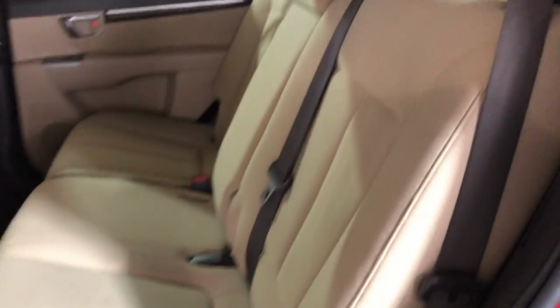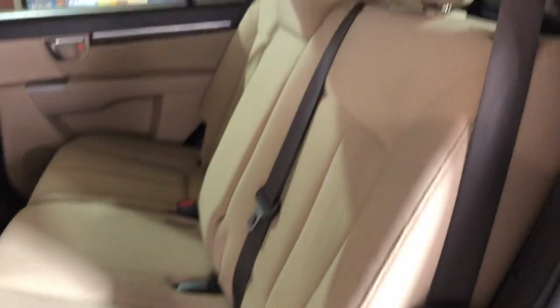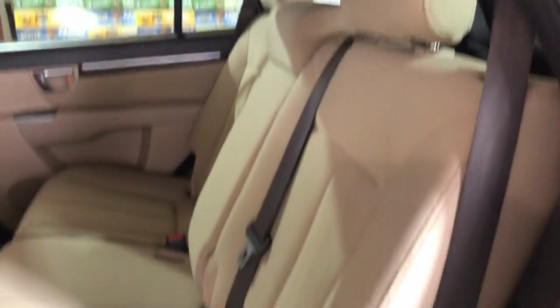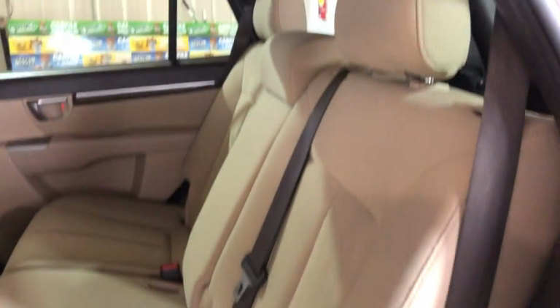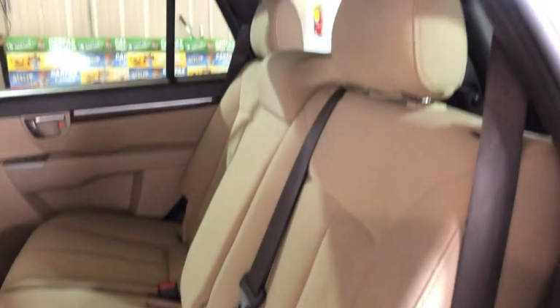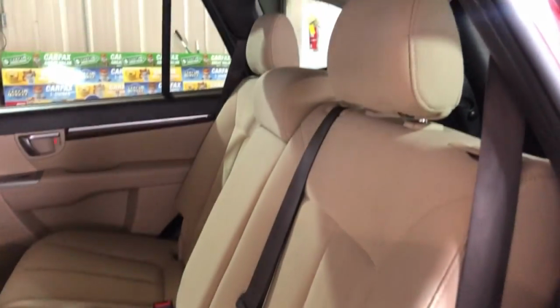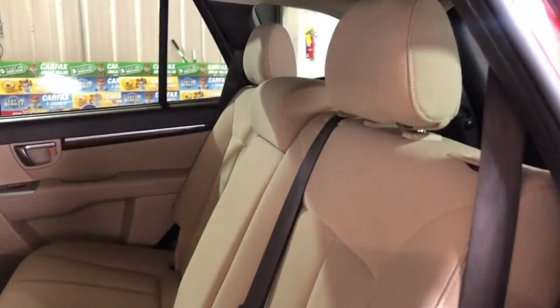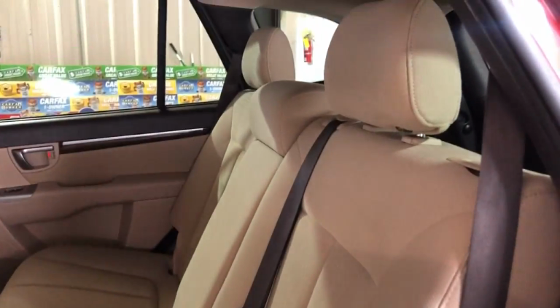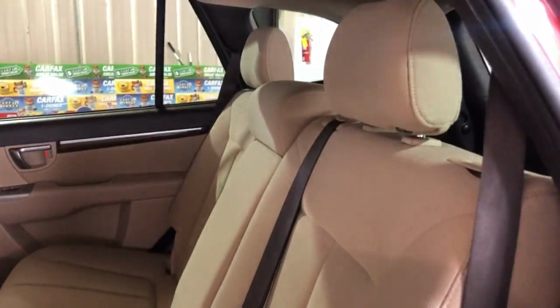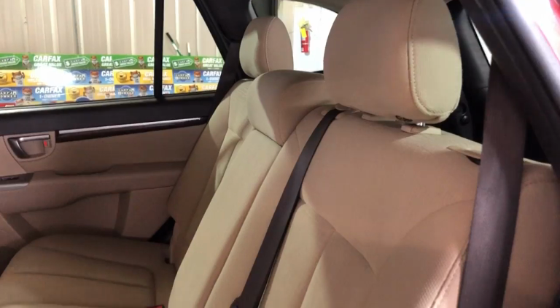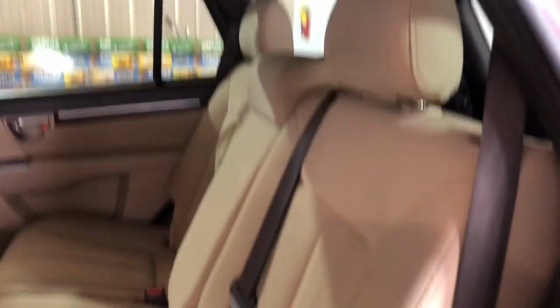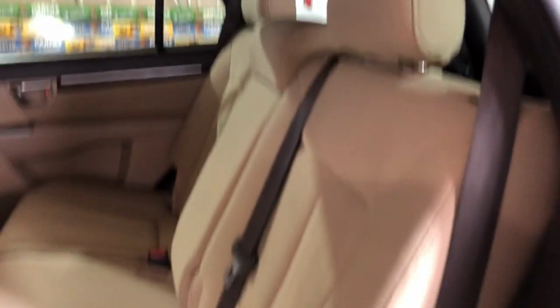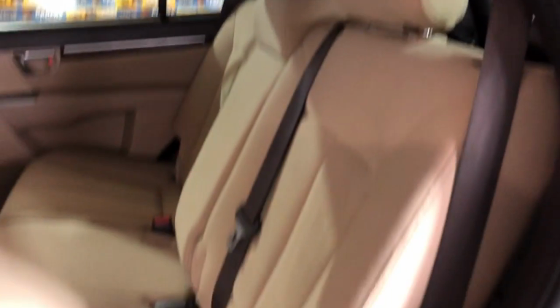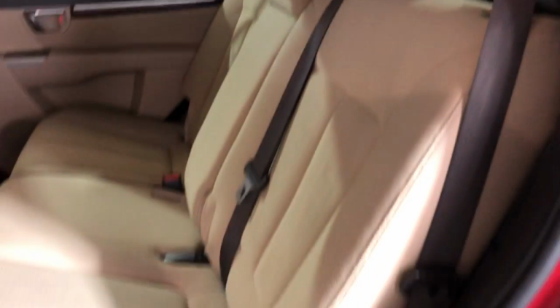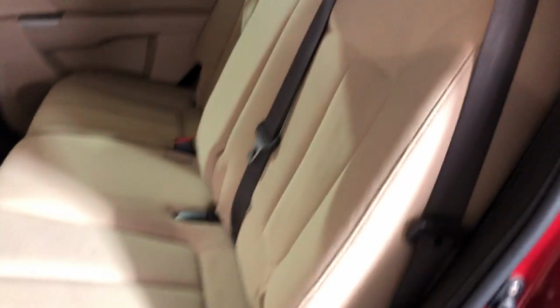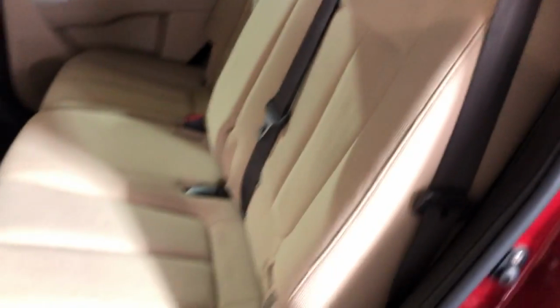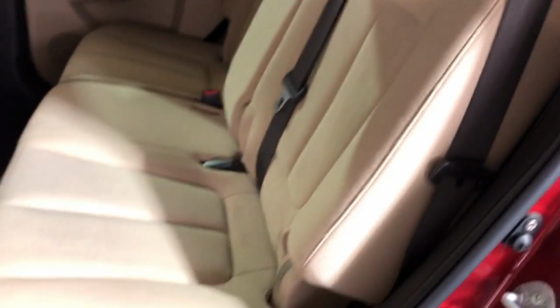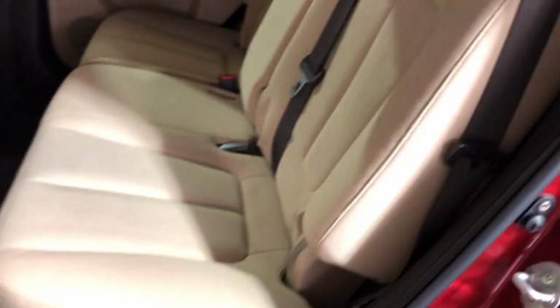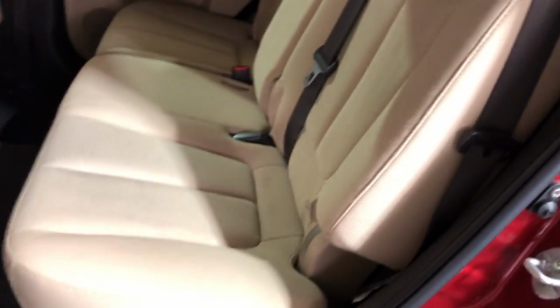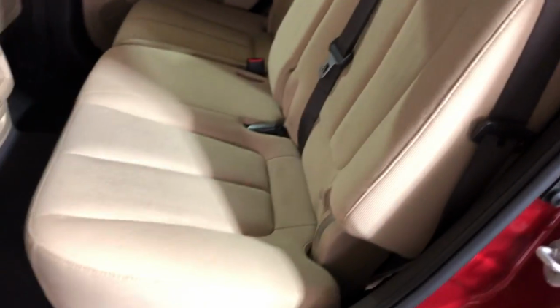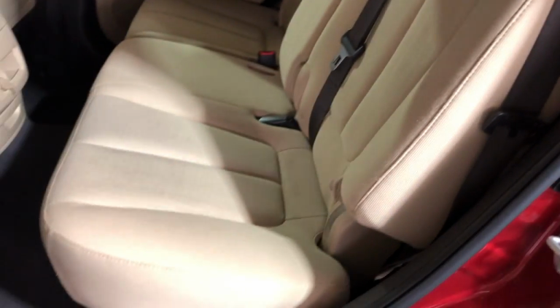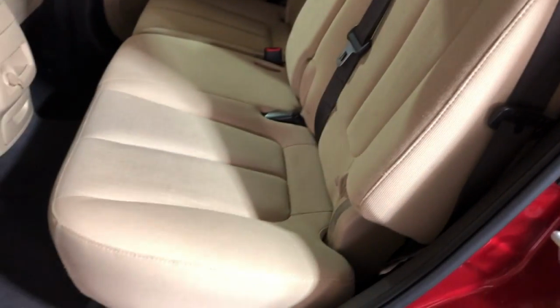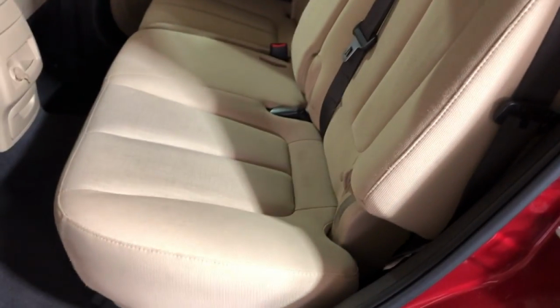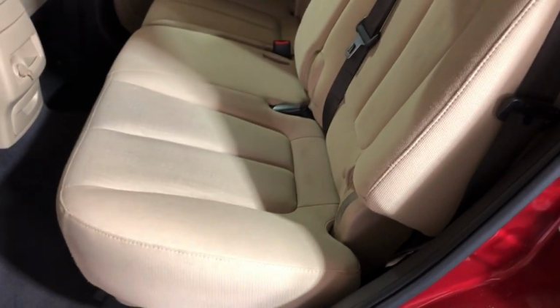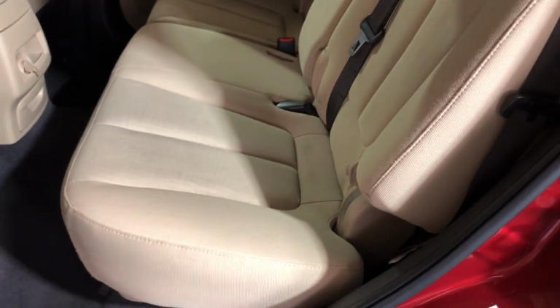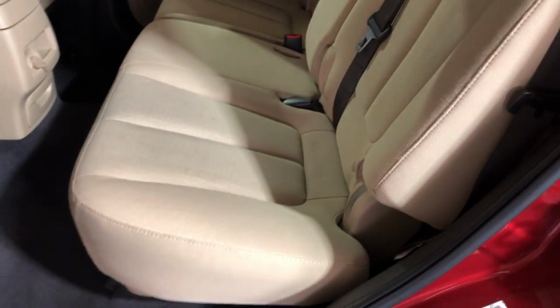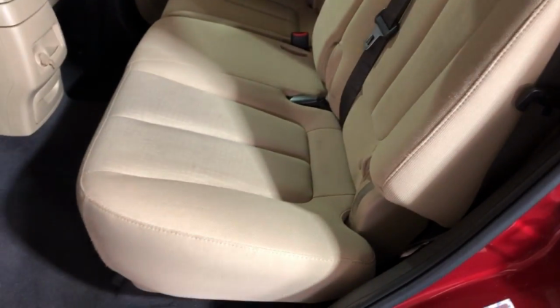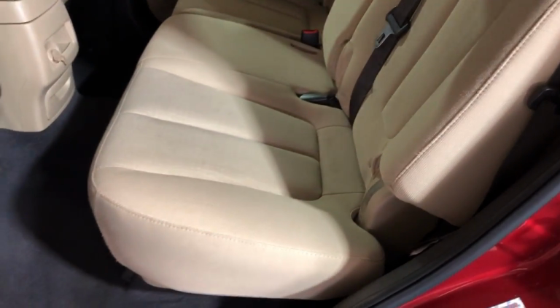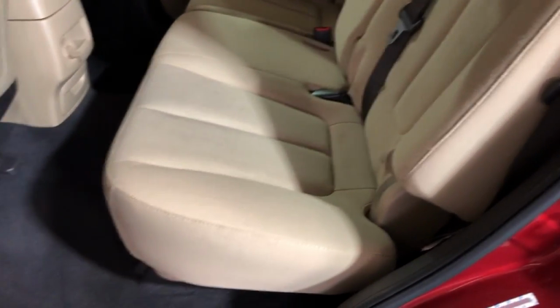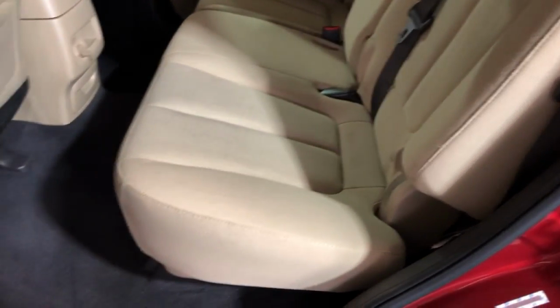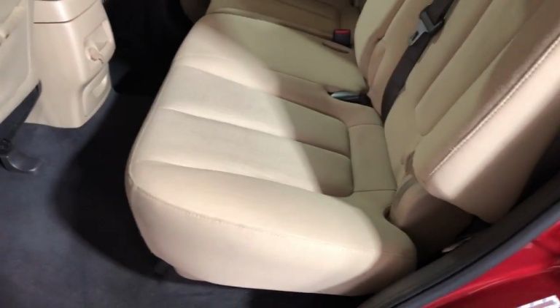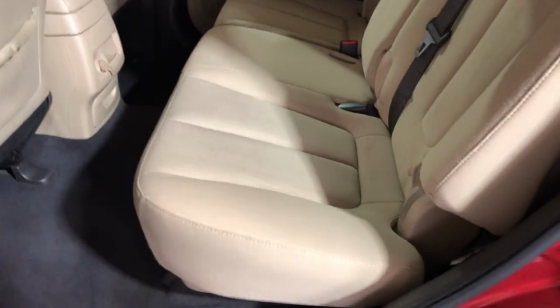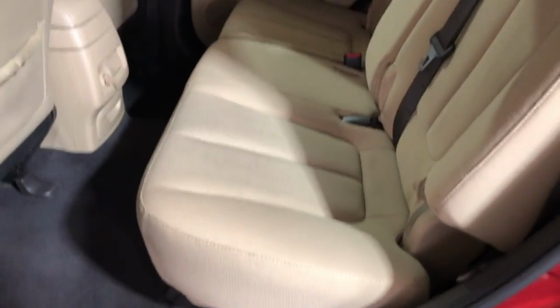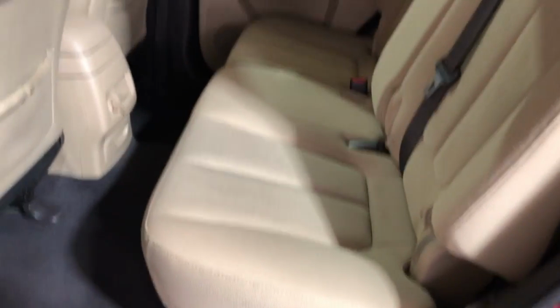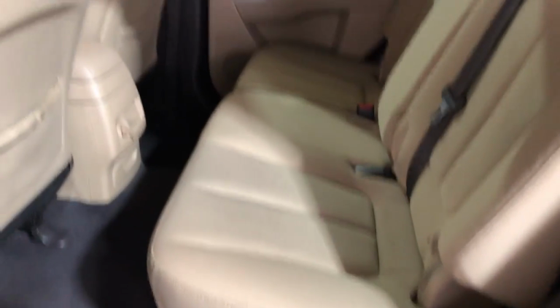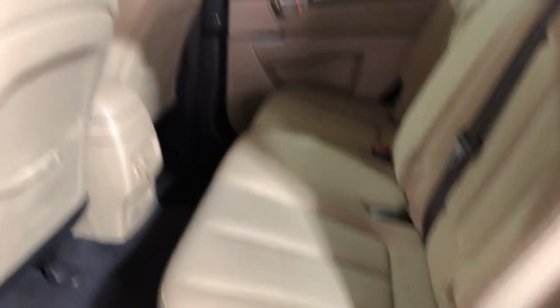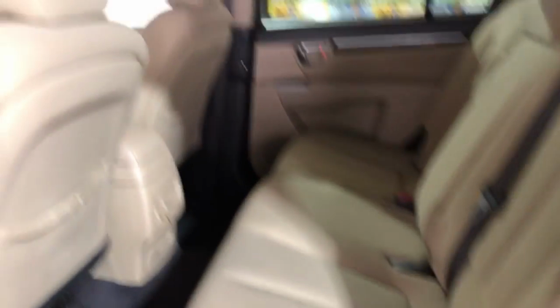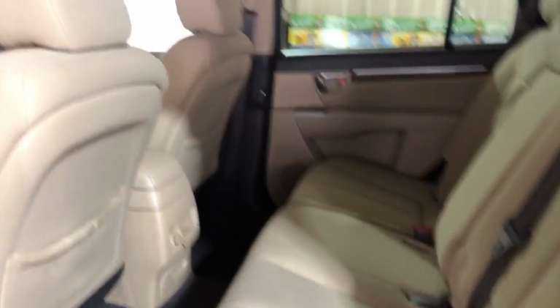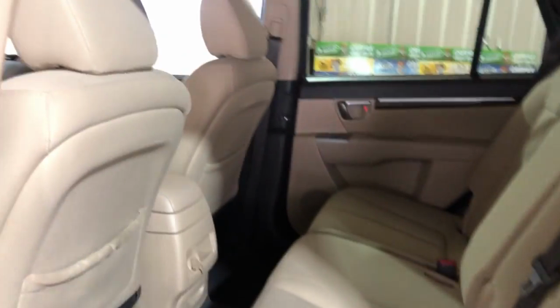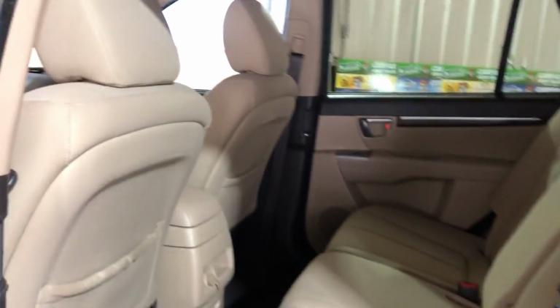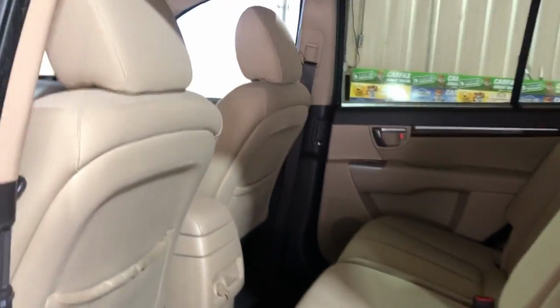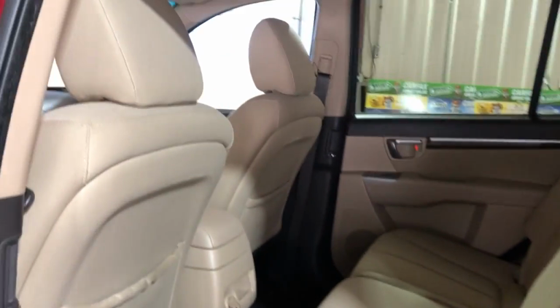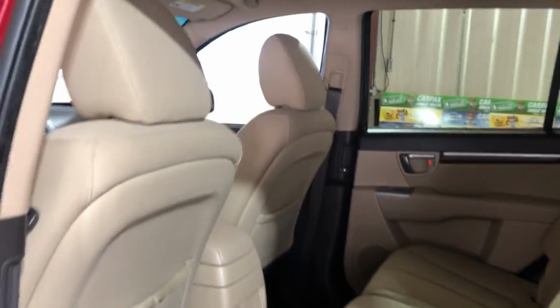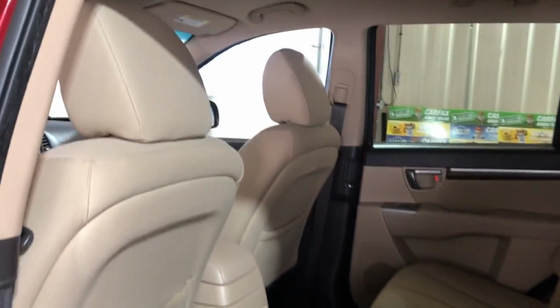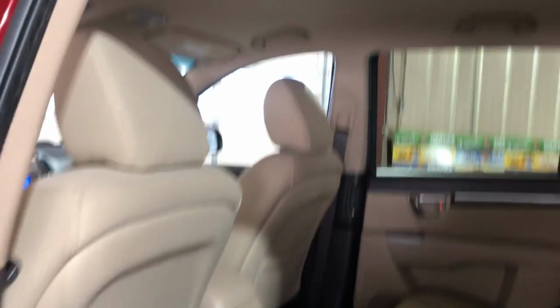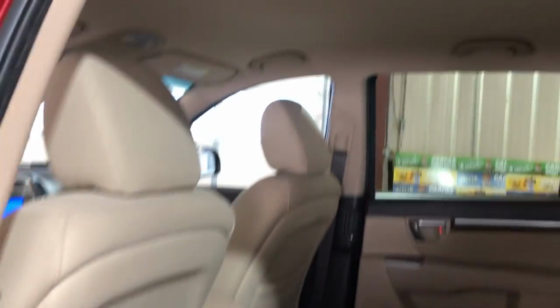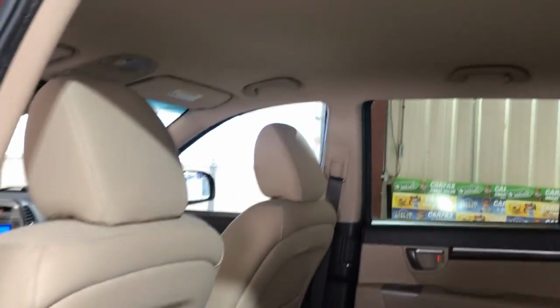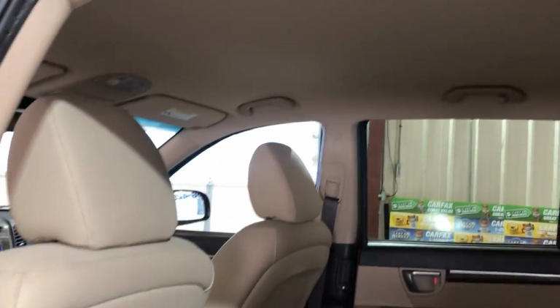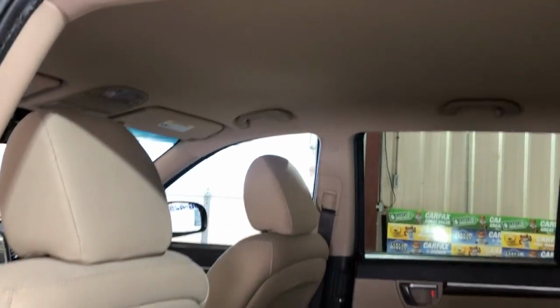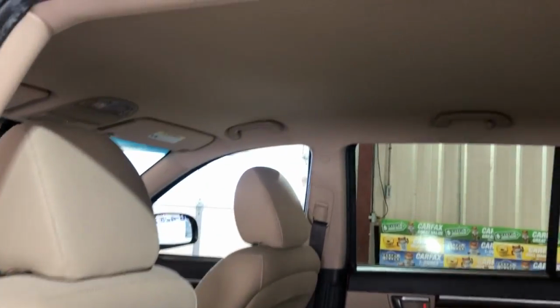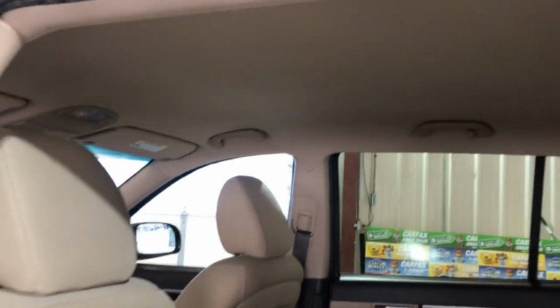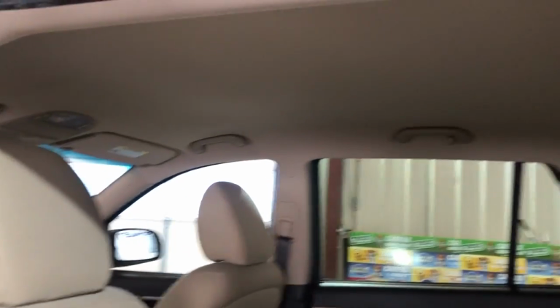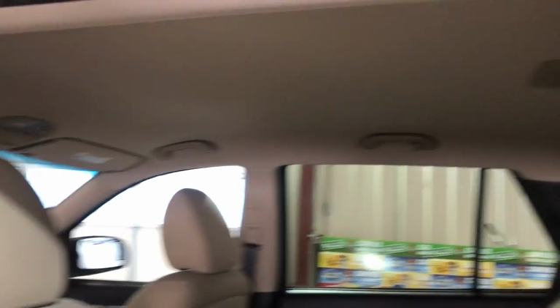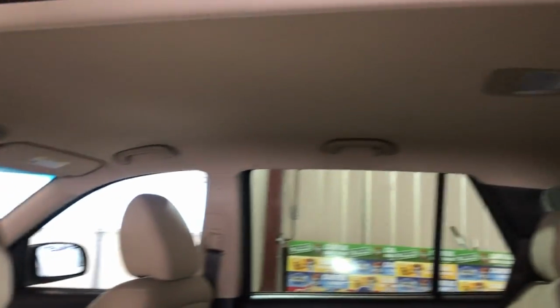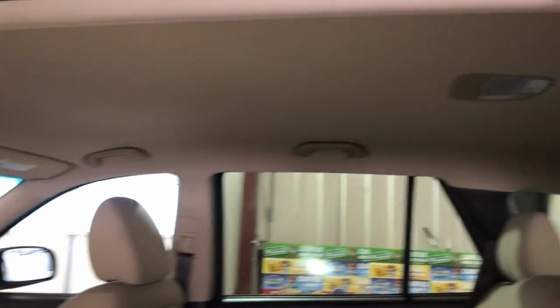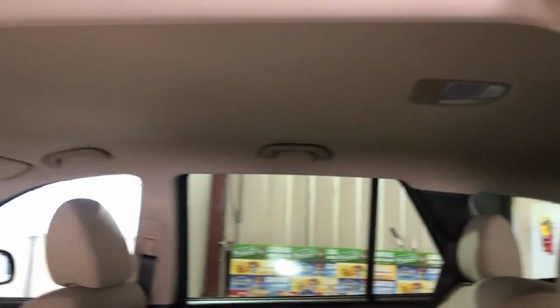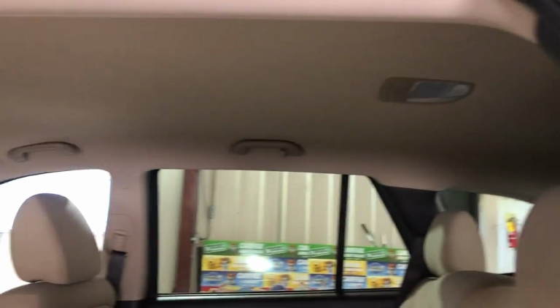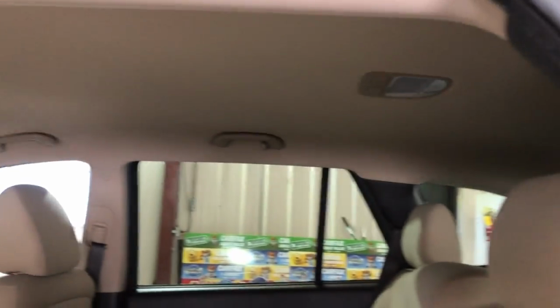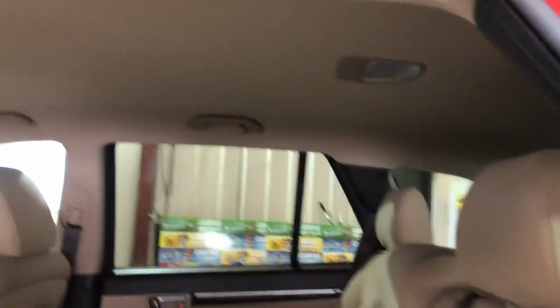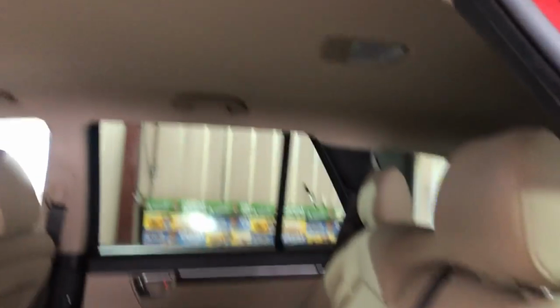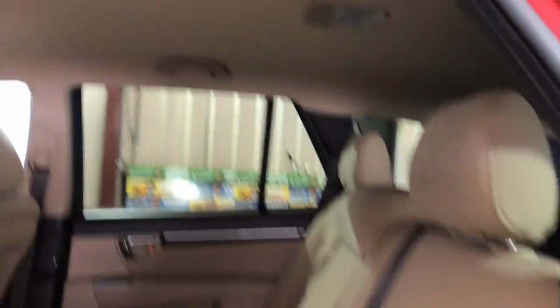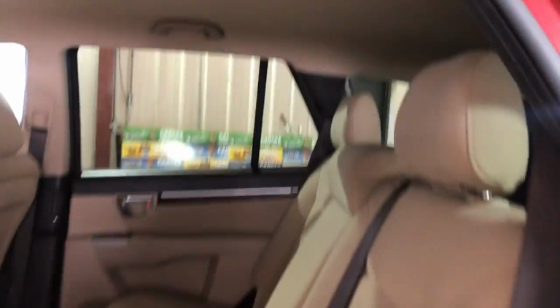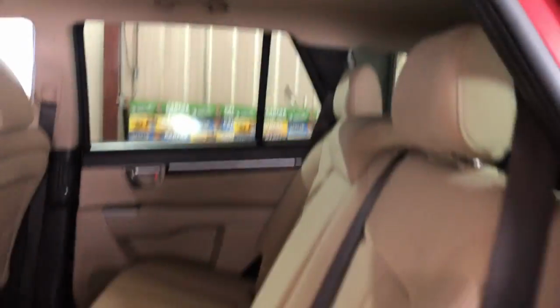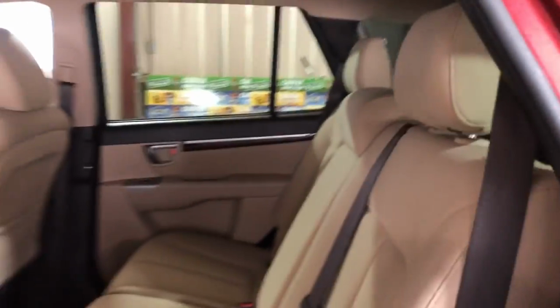There's a back seat, your floor mats in the trunk — nice and clean.